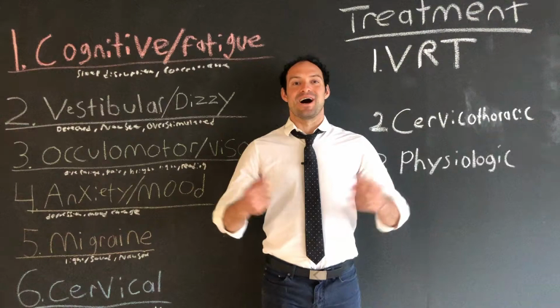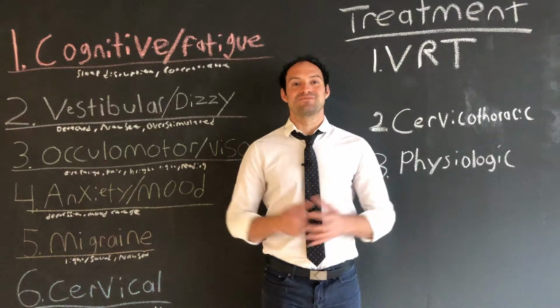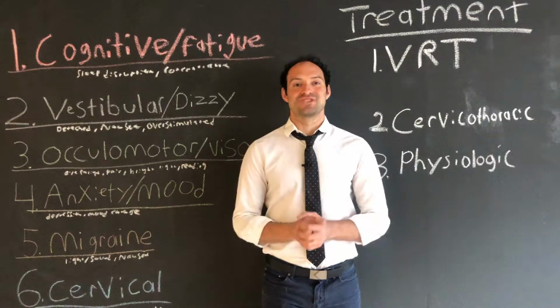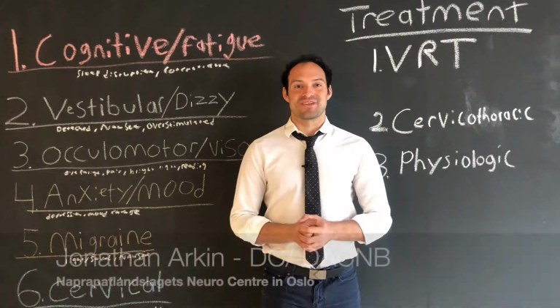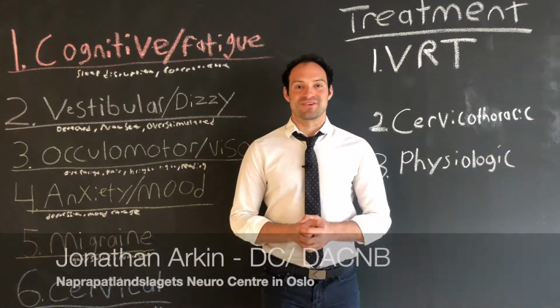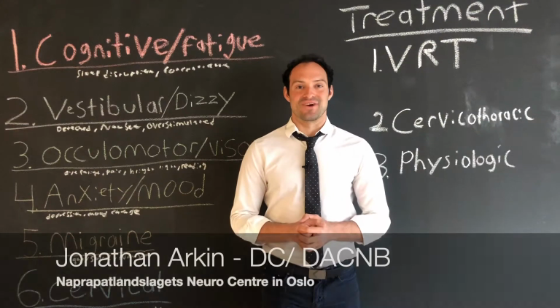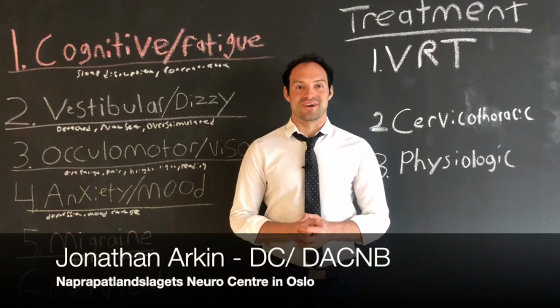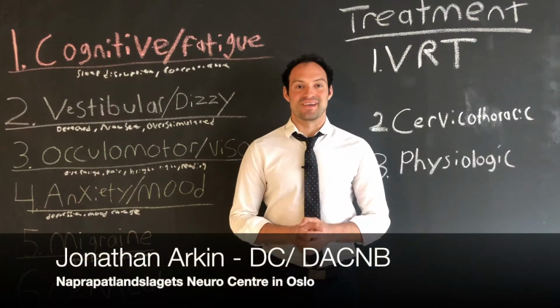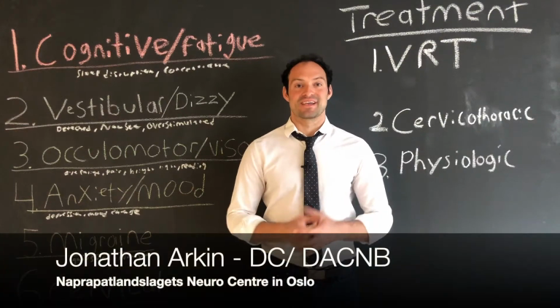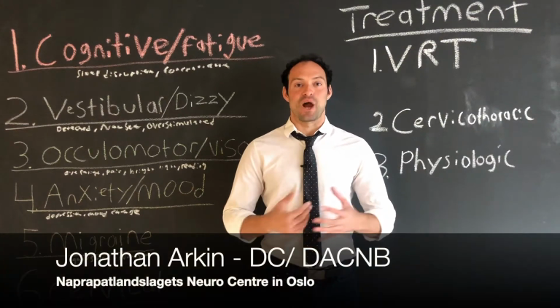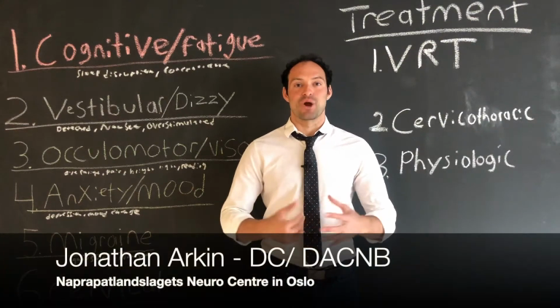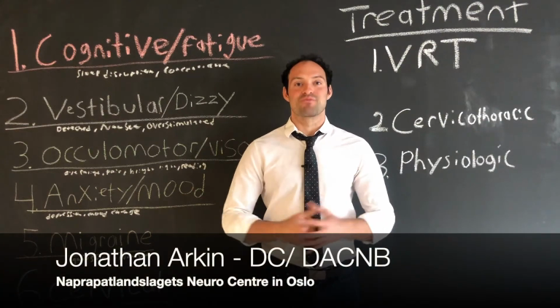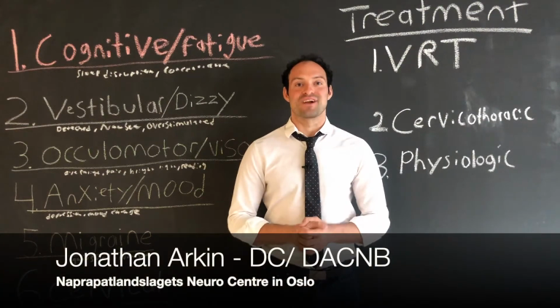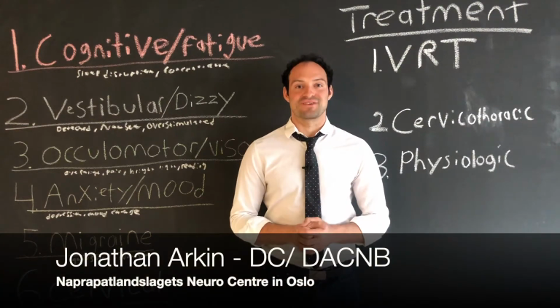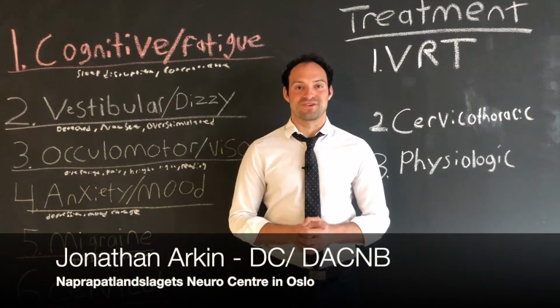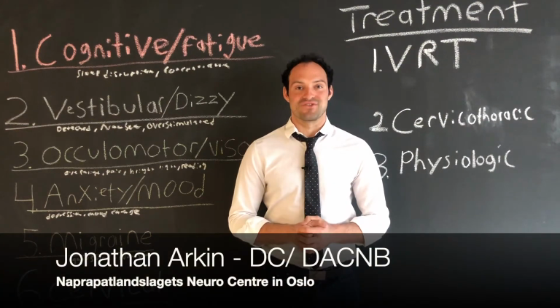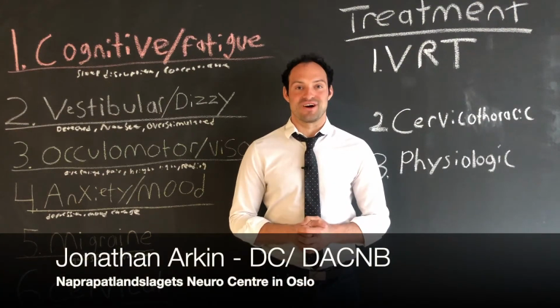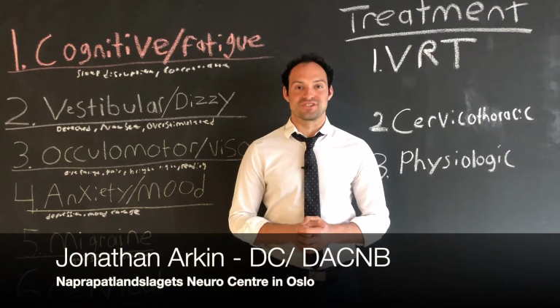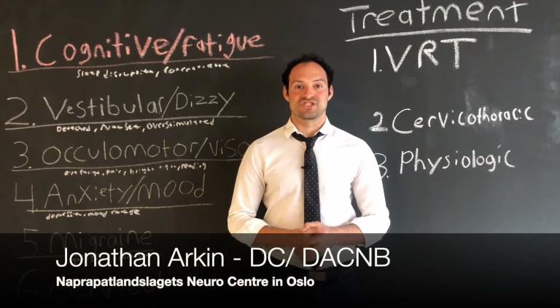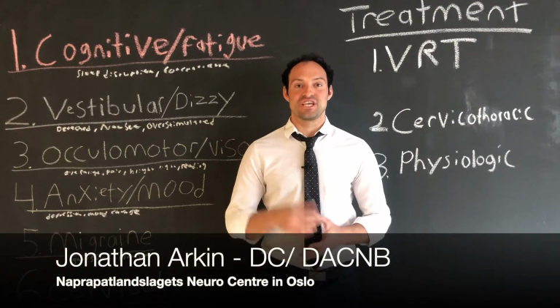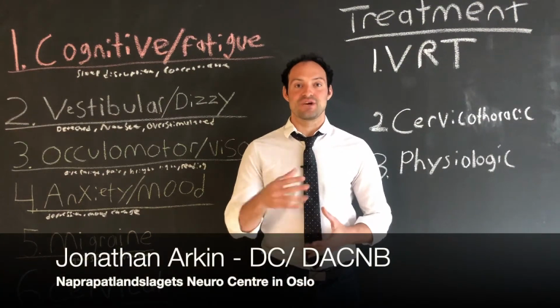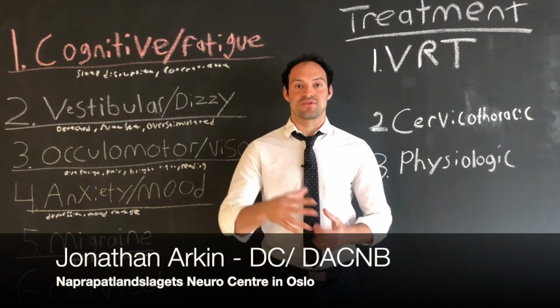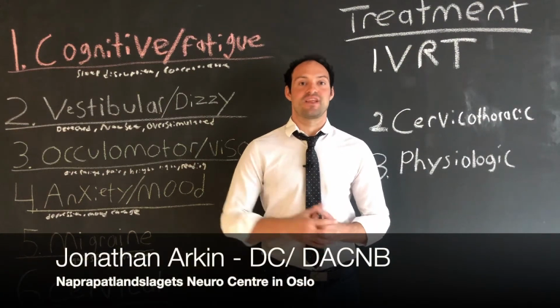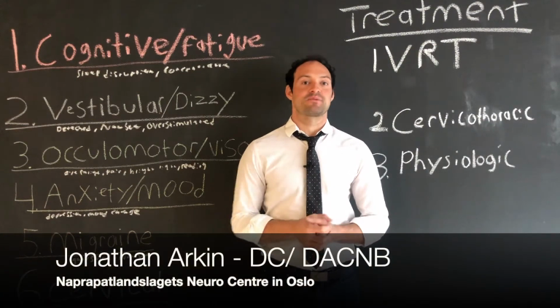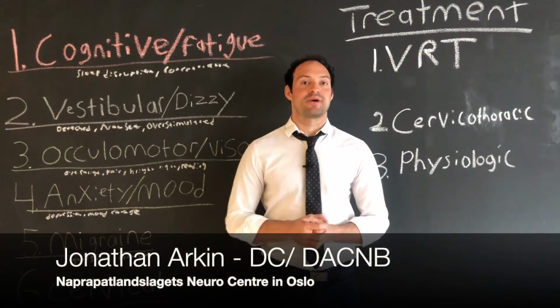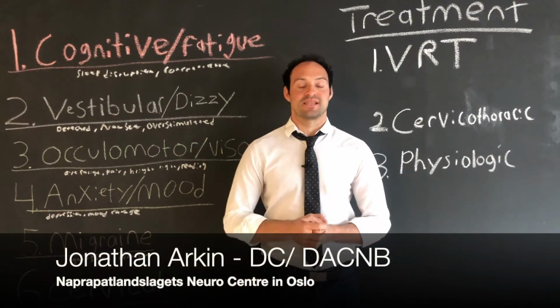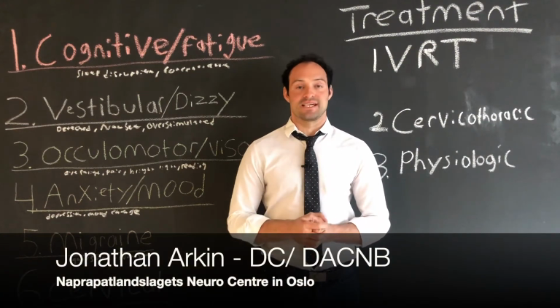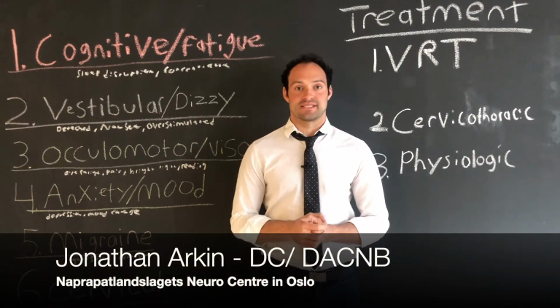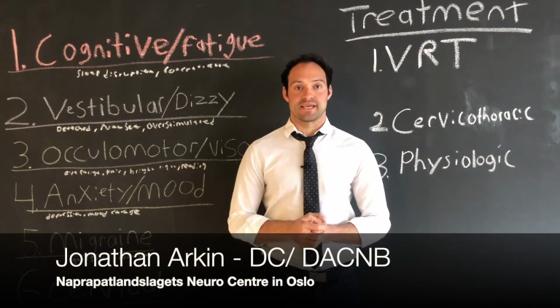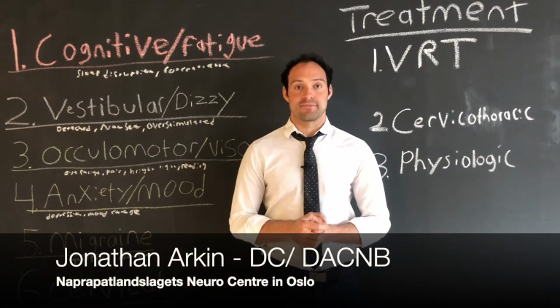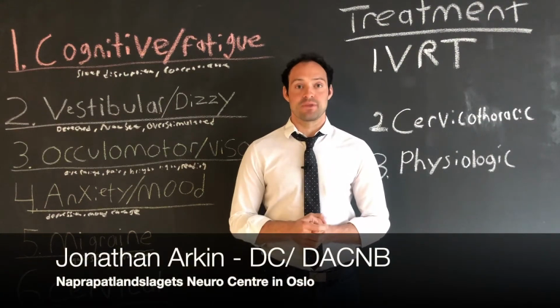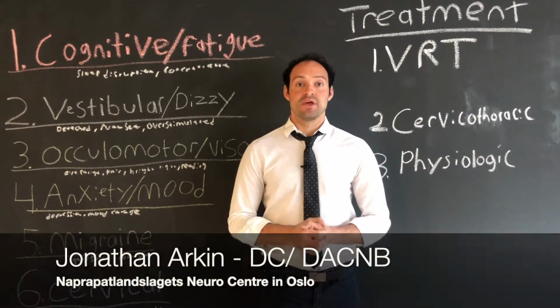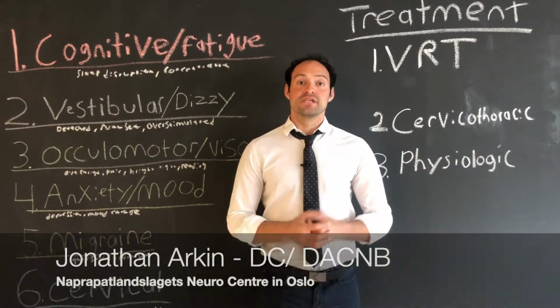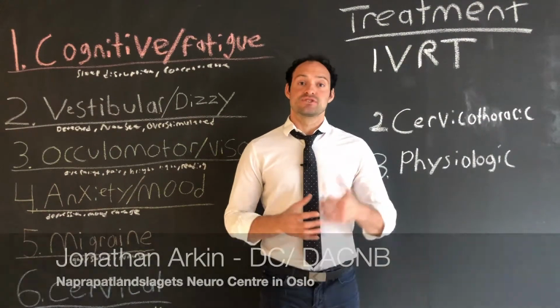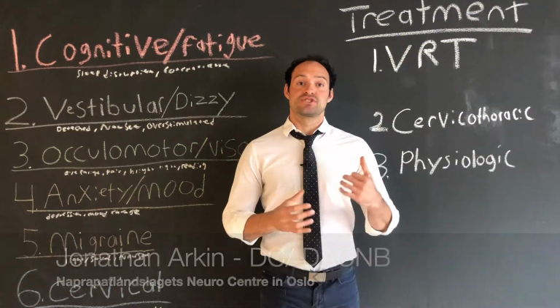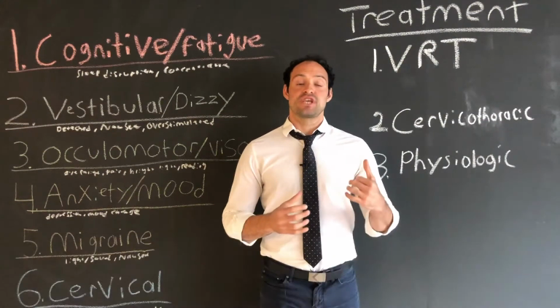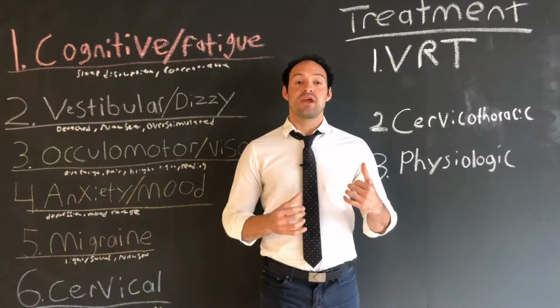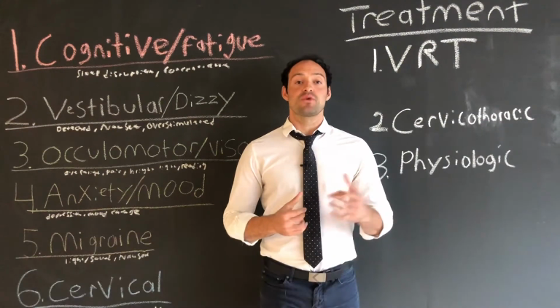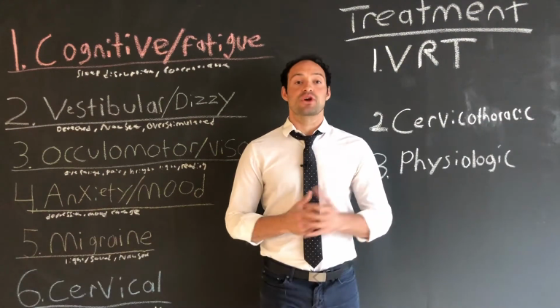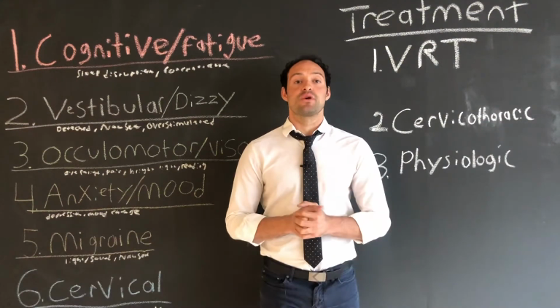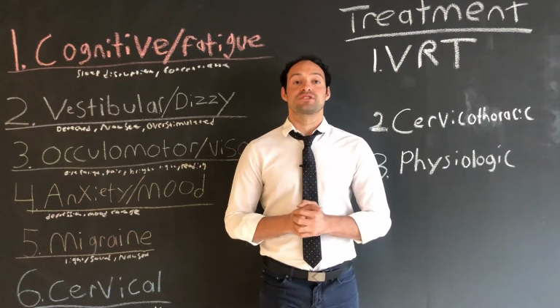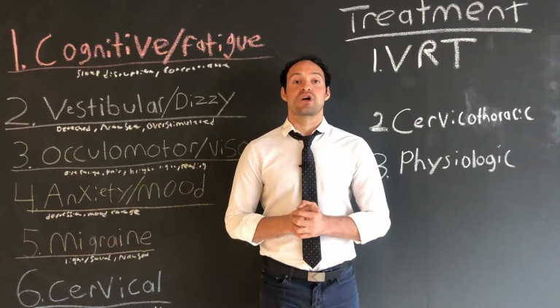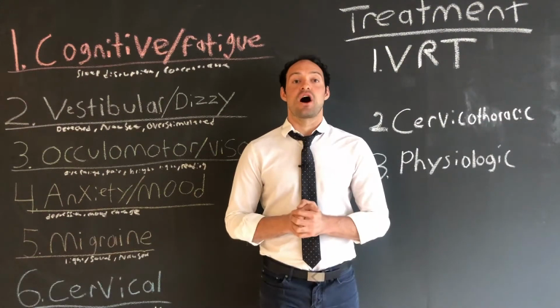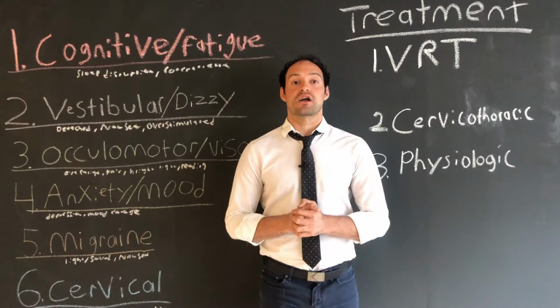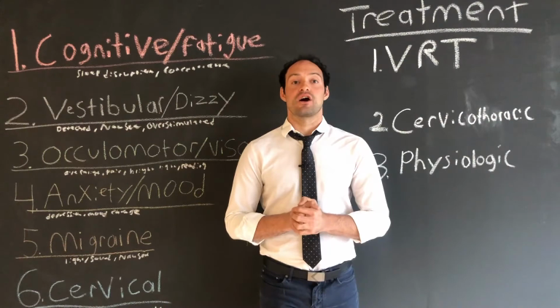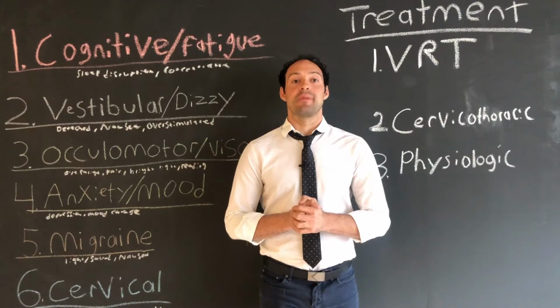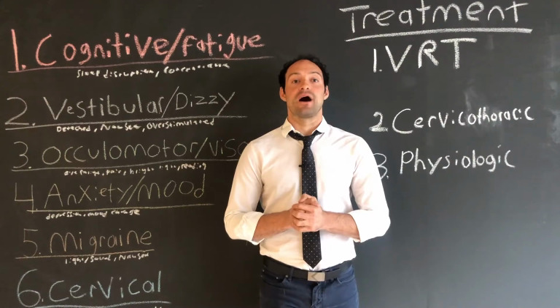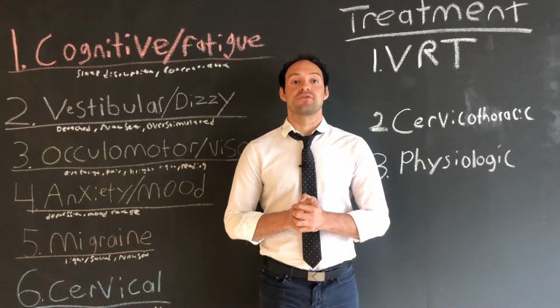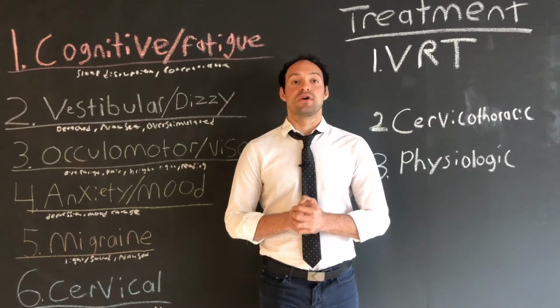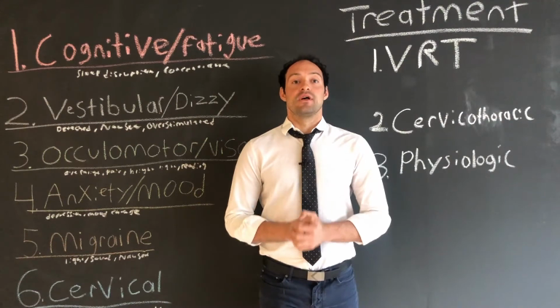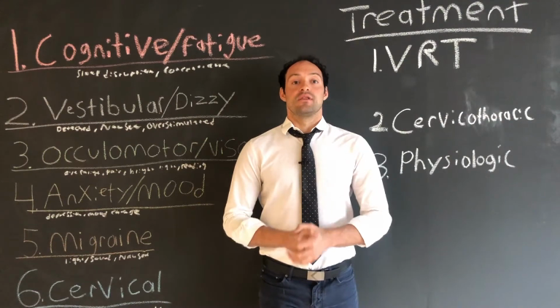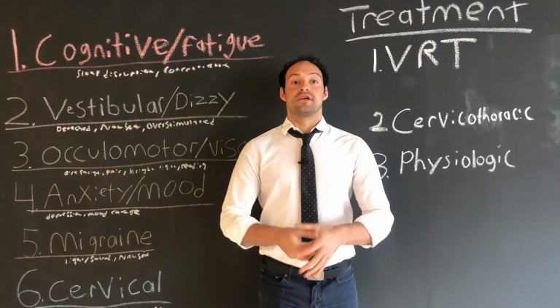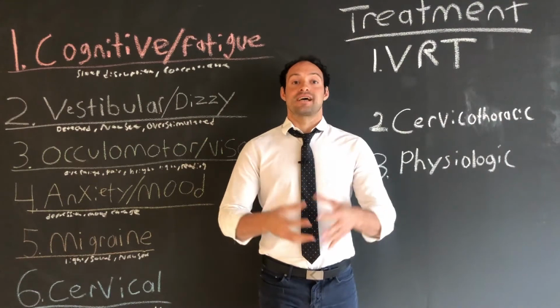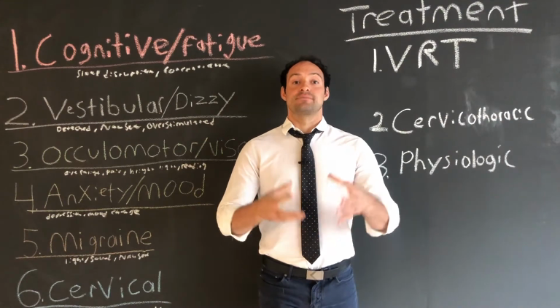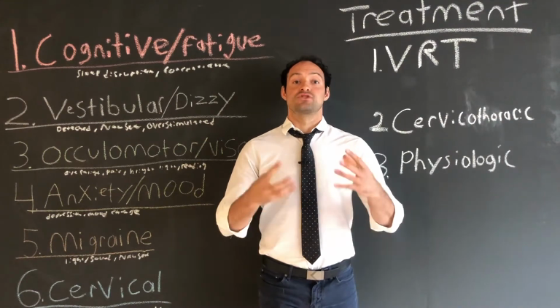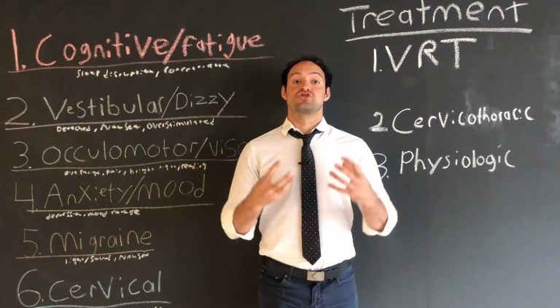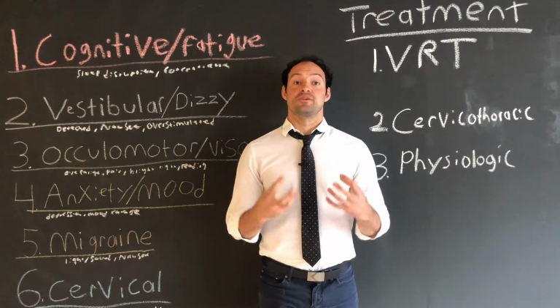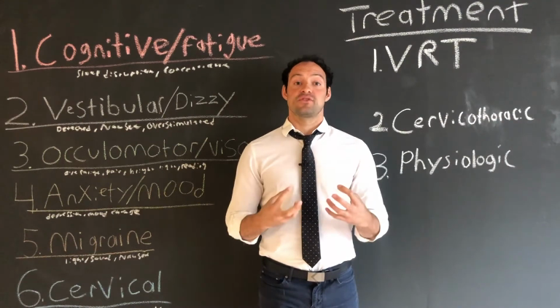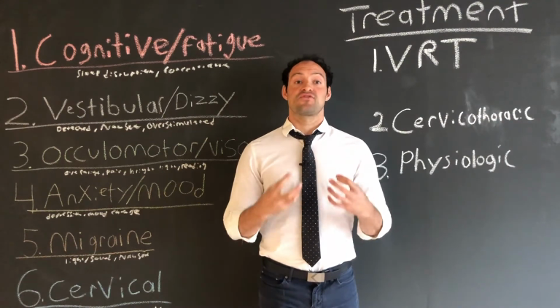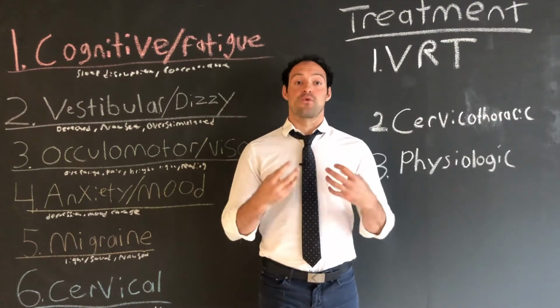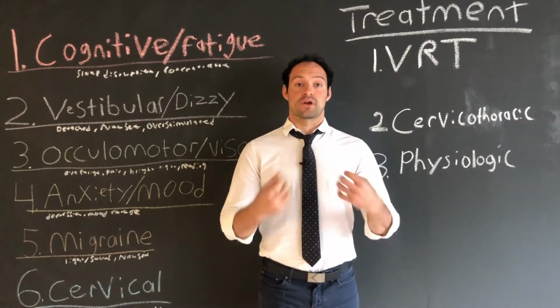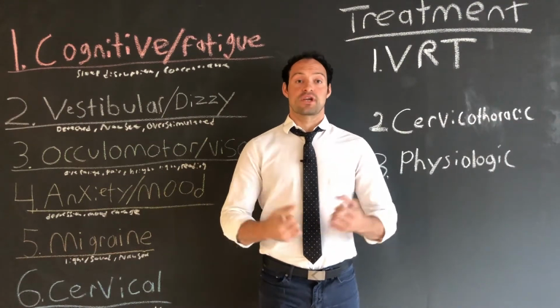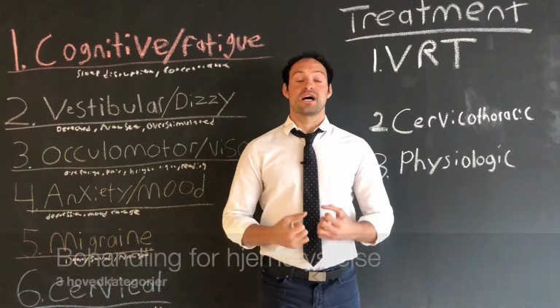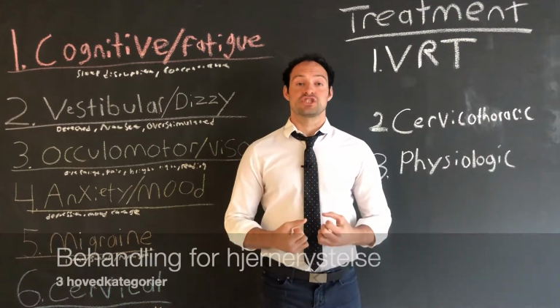I'm Jonathan Arkin, chiropractic neurologist here with Napropat Lenslaget. Today we're going to talk about the types of treatments for concussion.